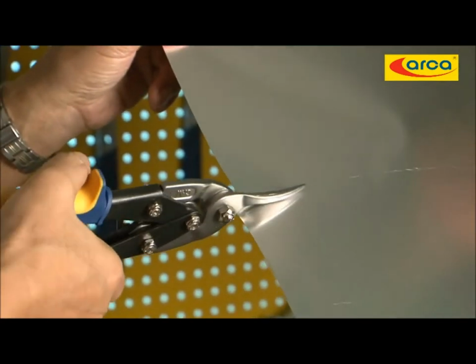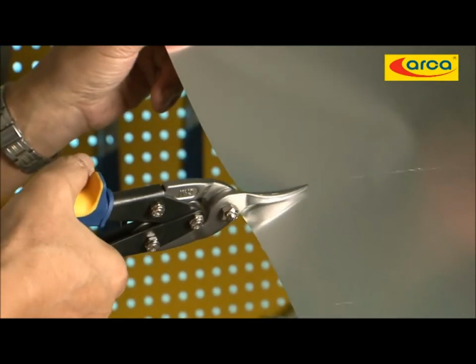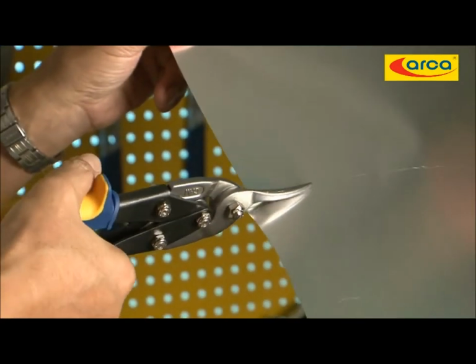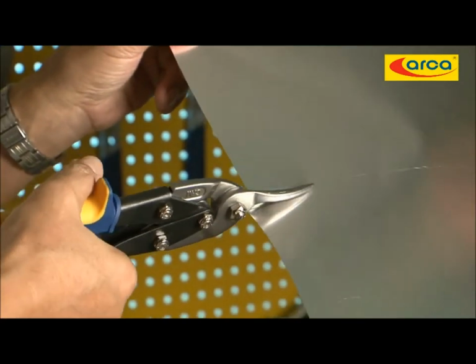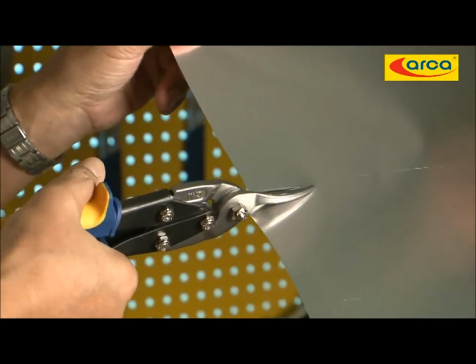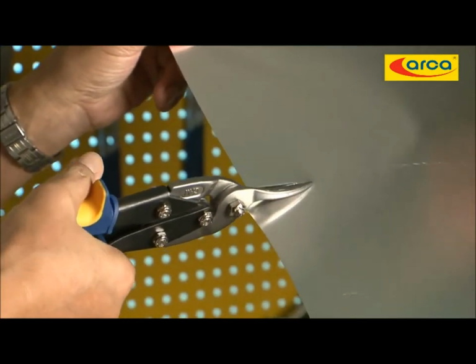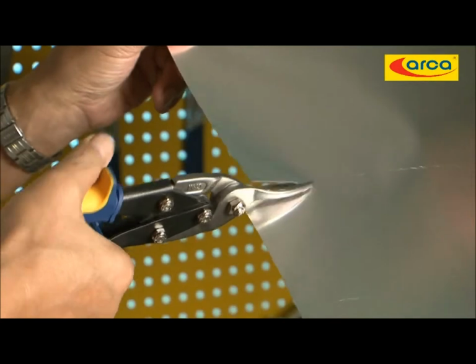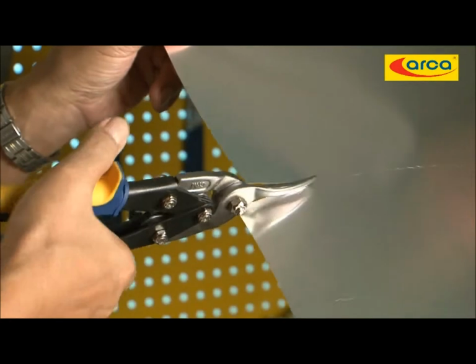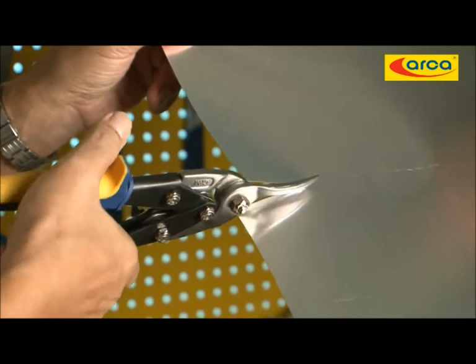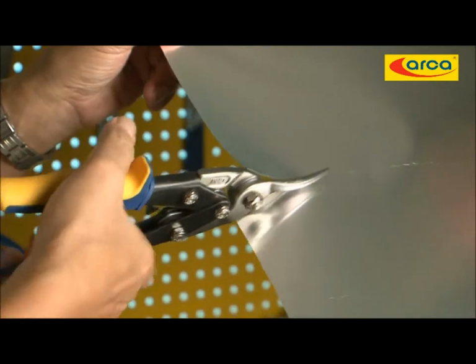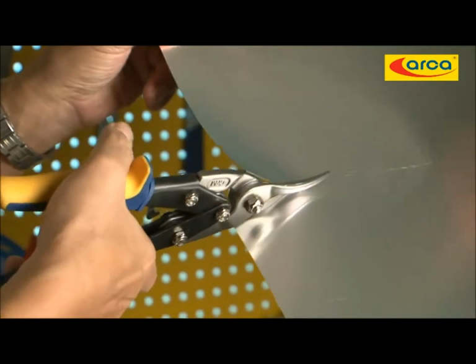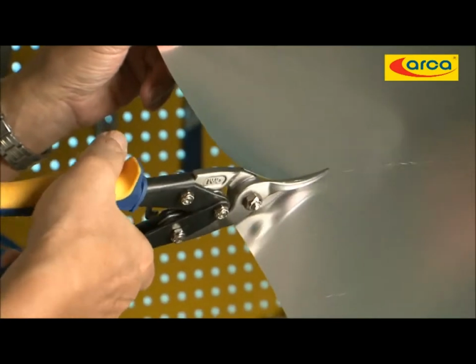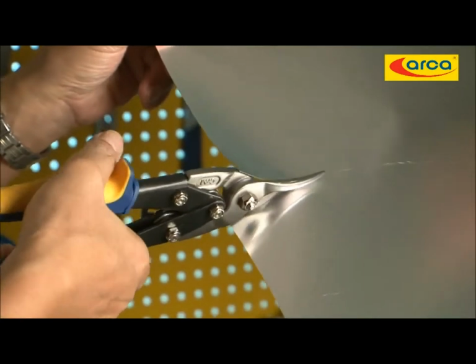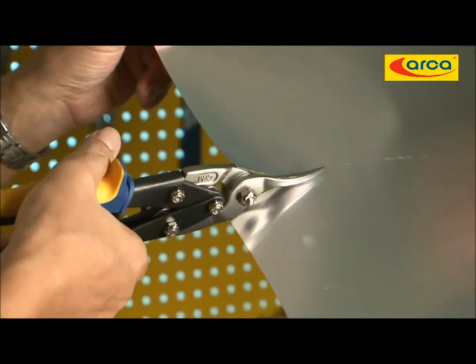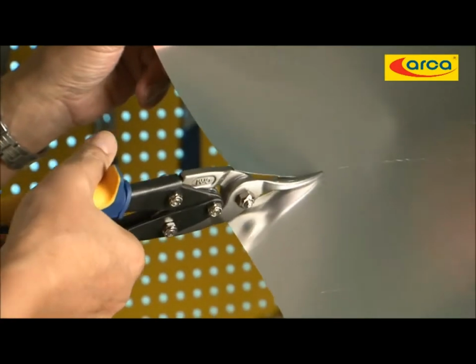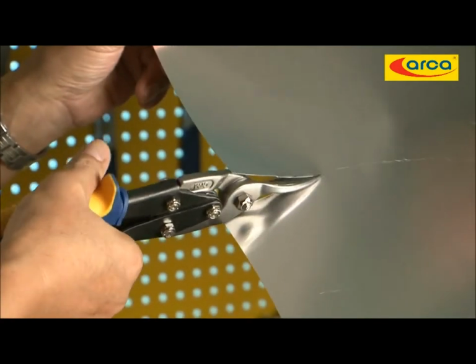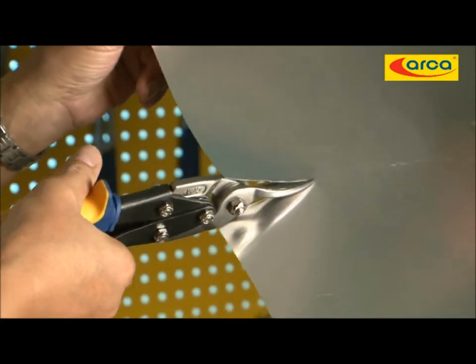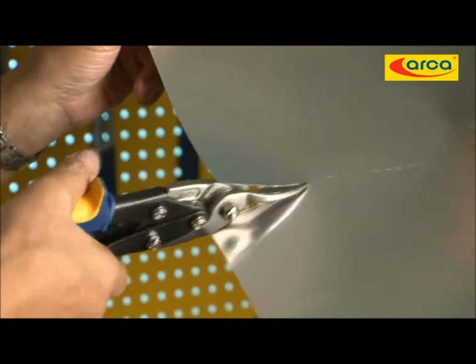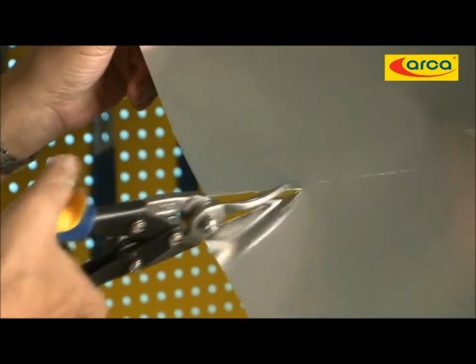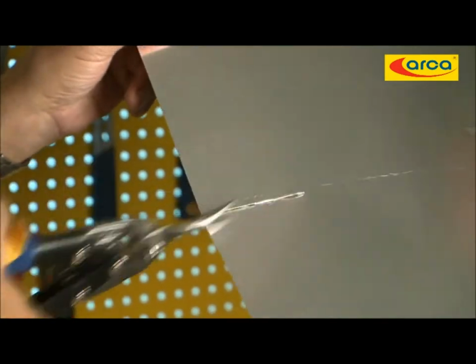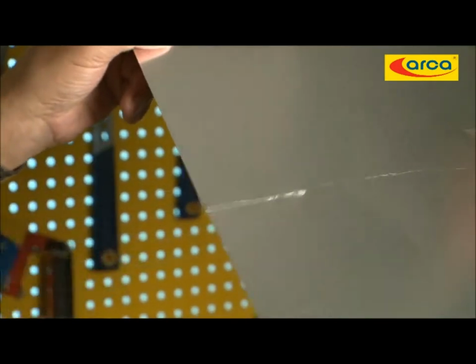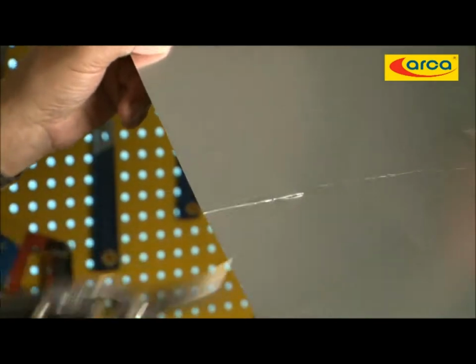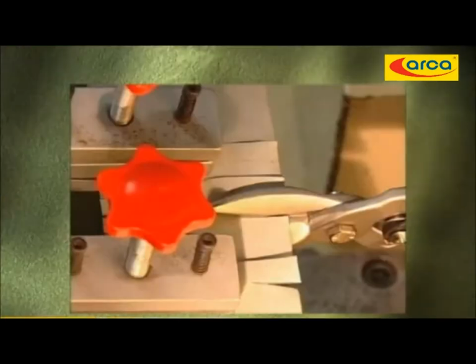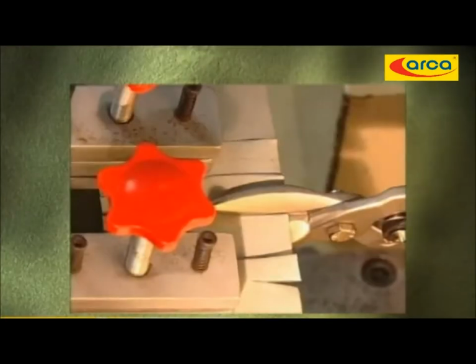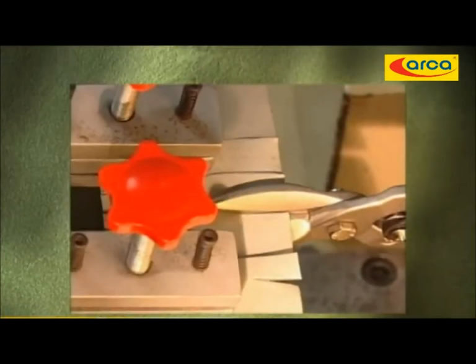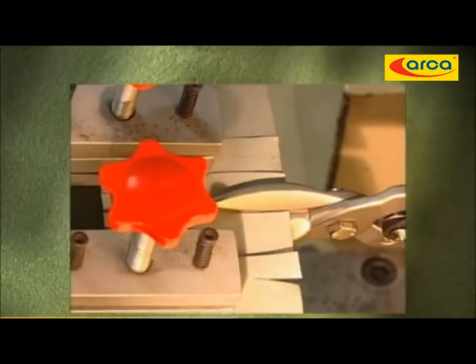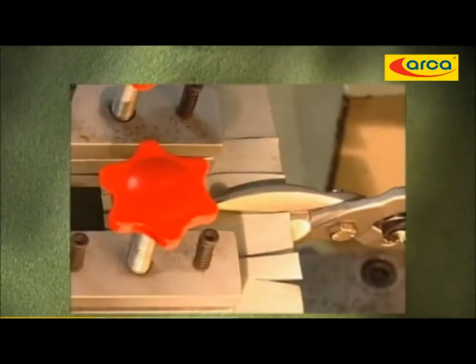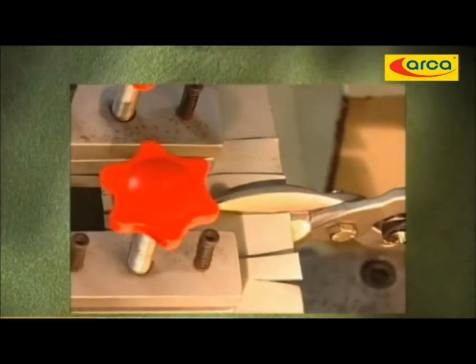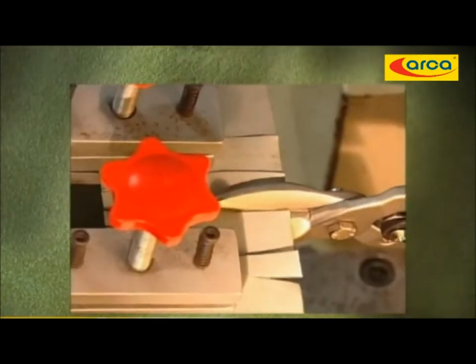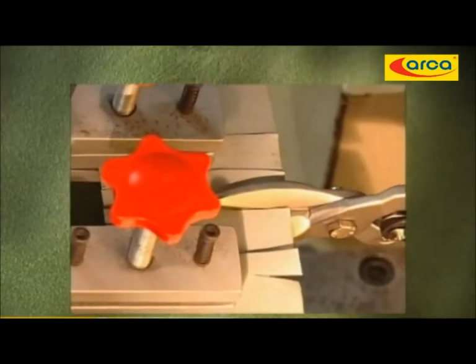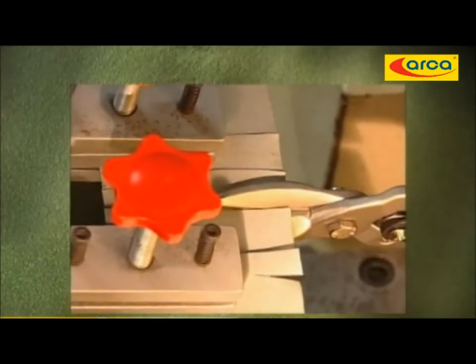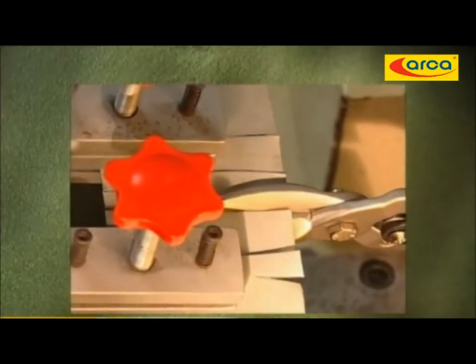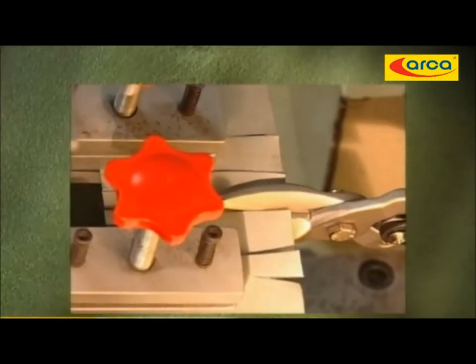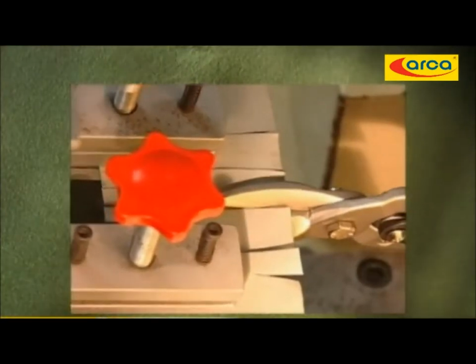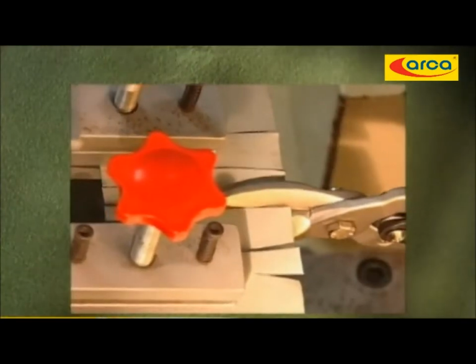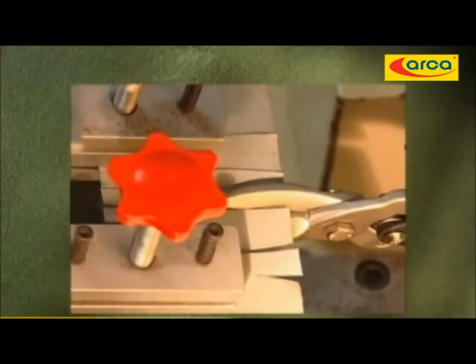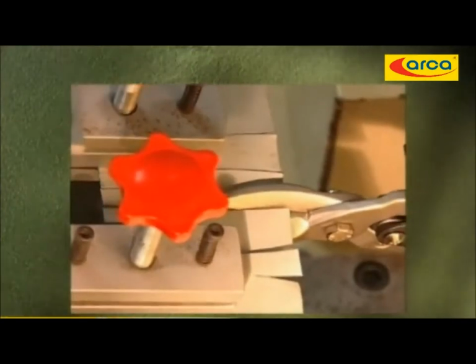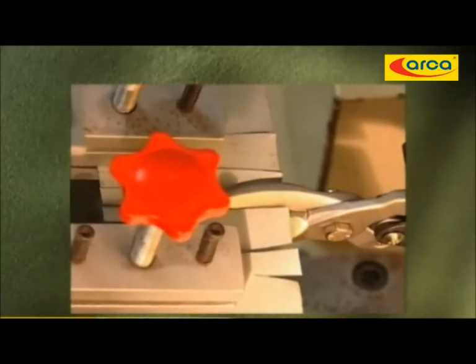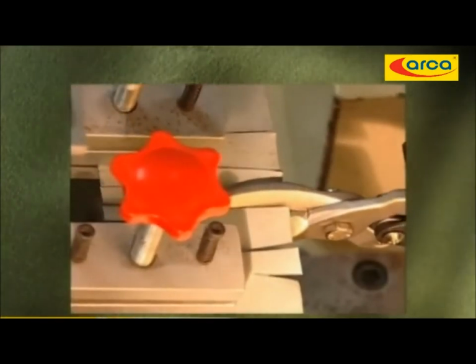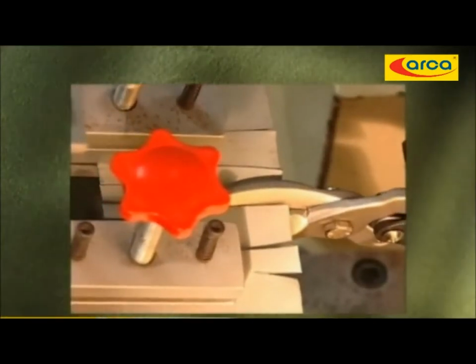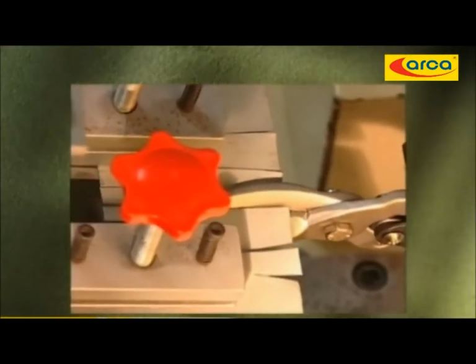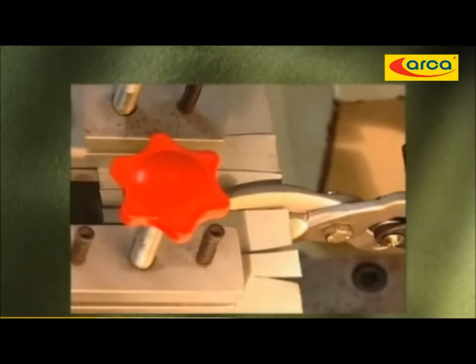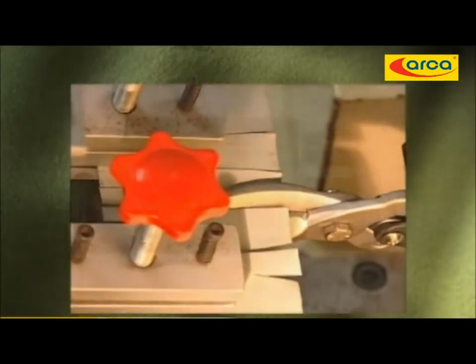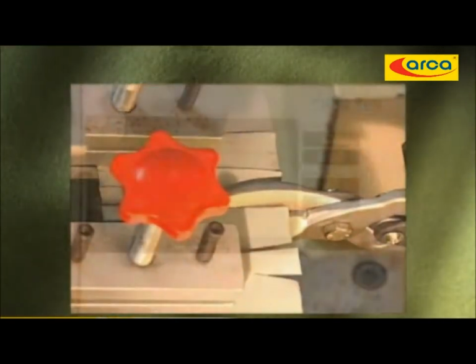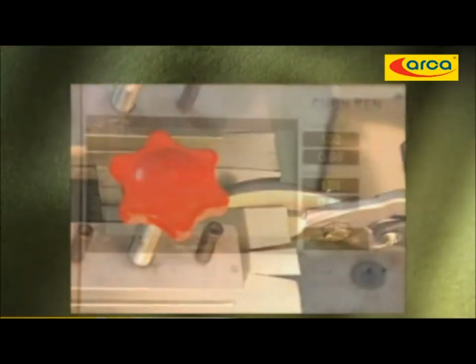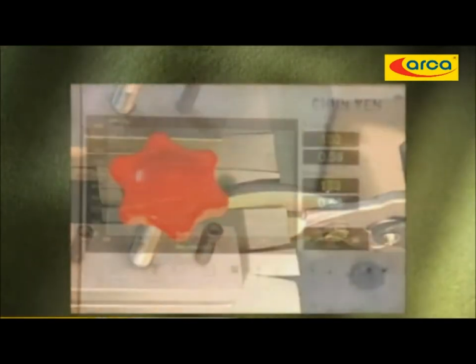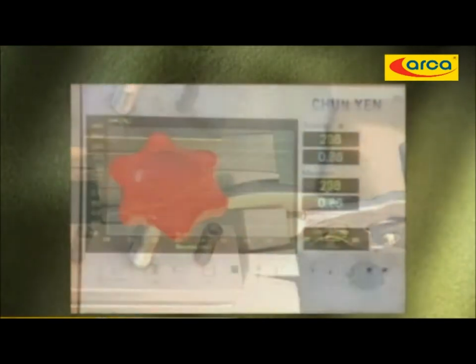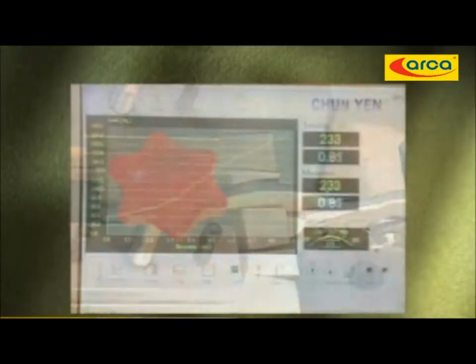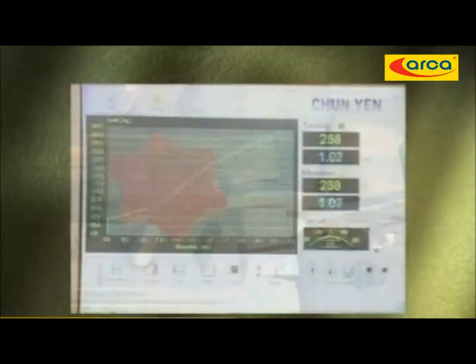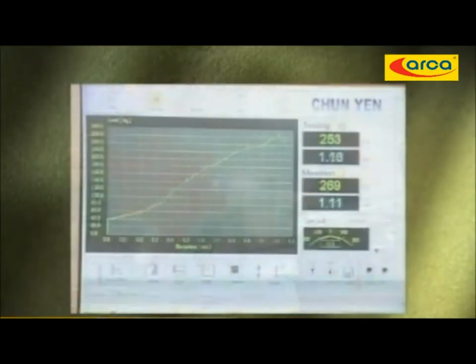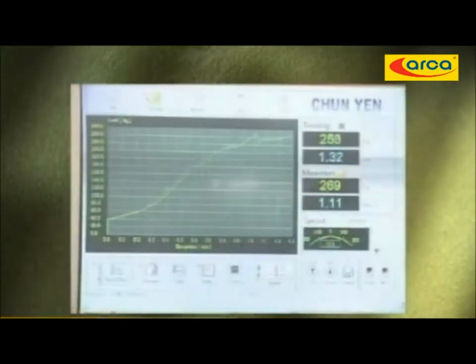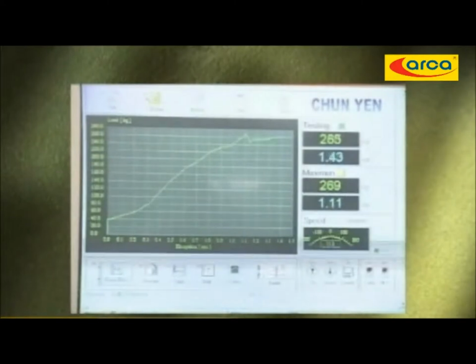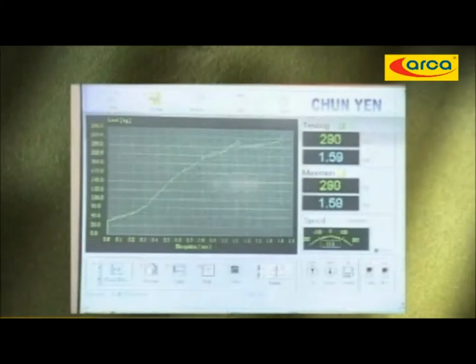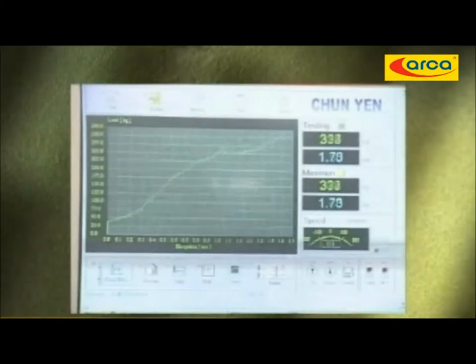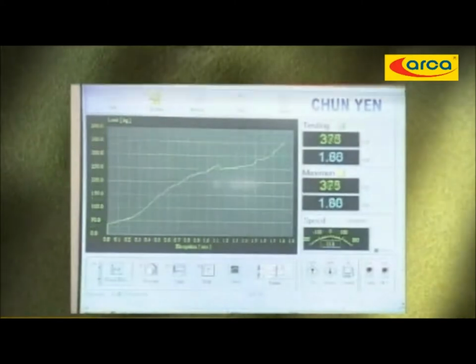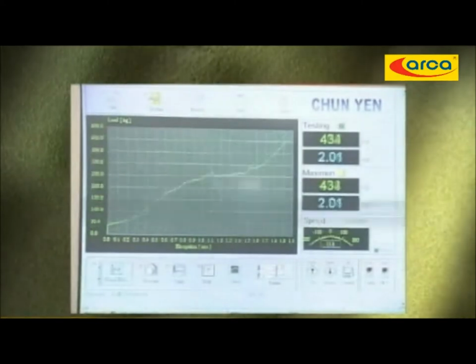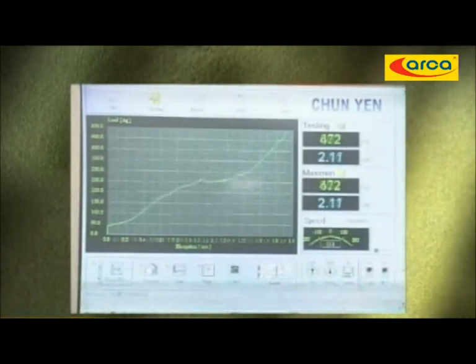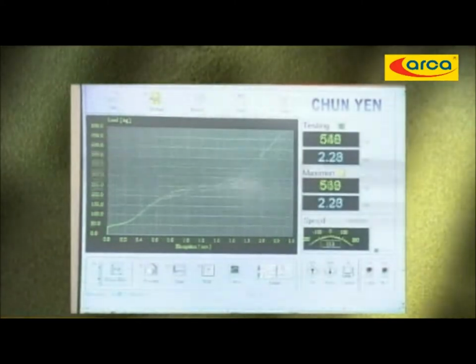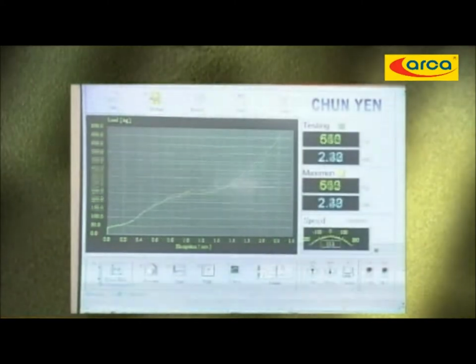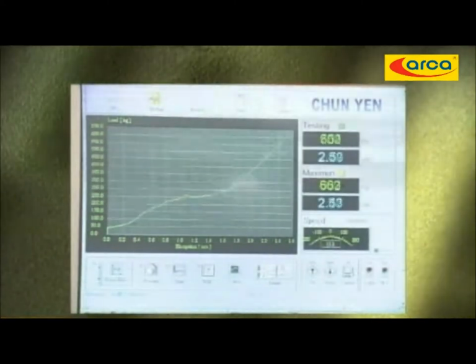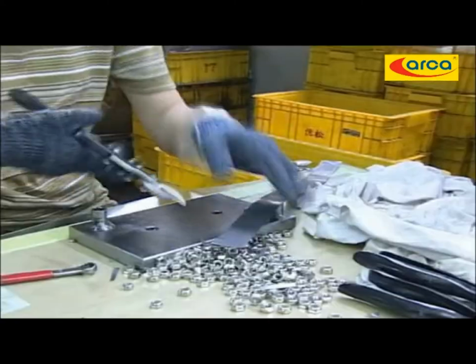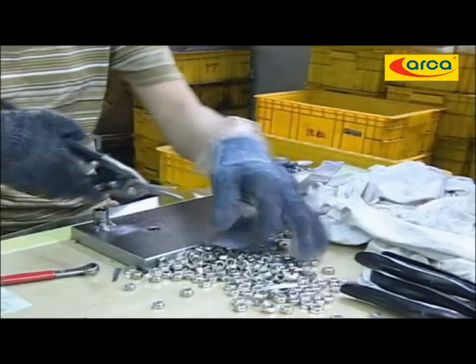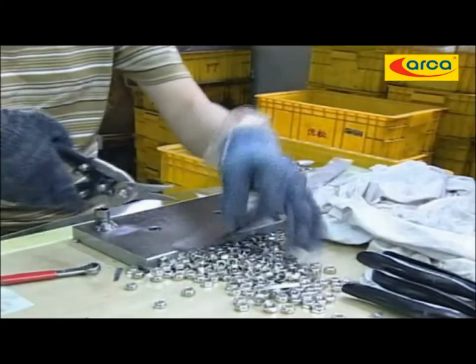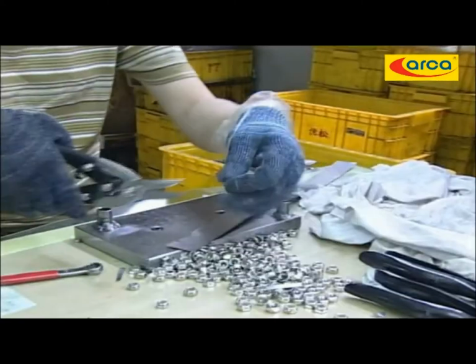However, this is the snip quality test to ensure the sharpness of shears, process quality, and functional reliability.